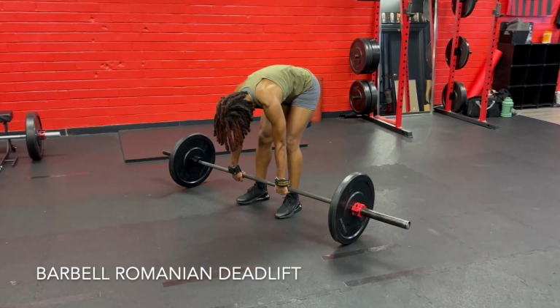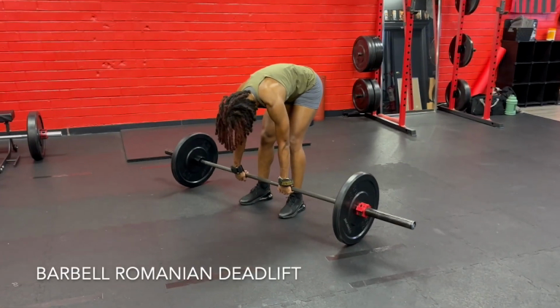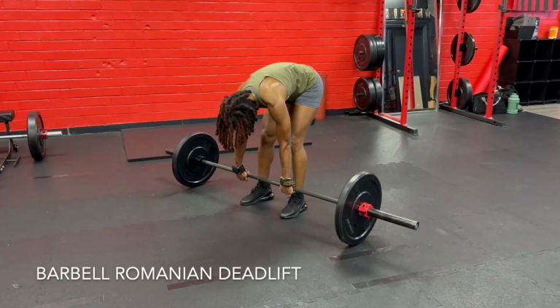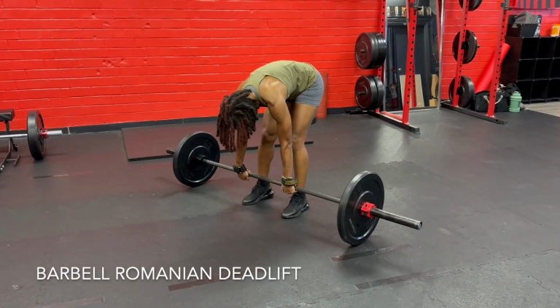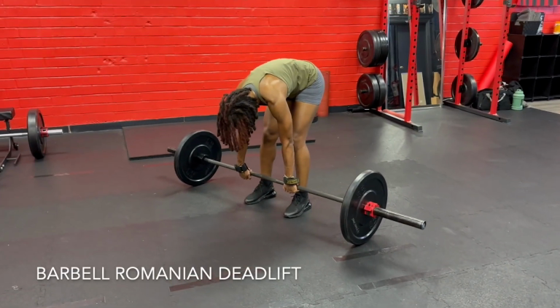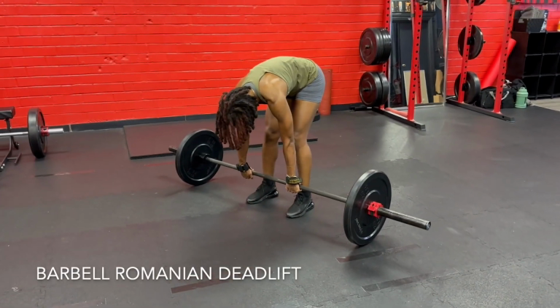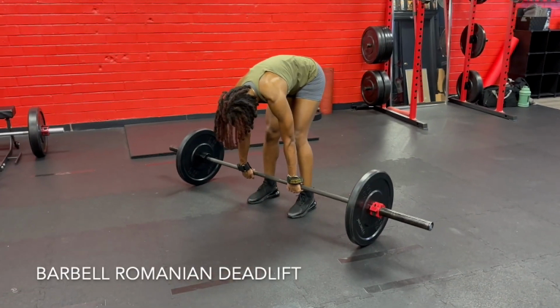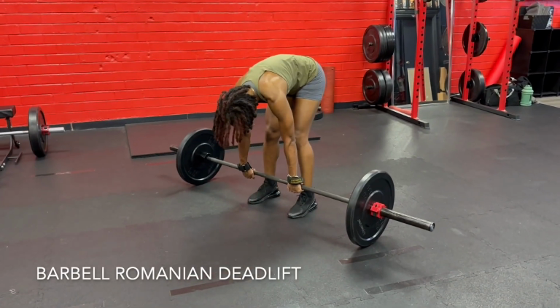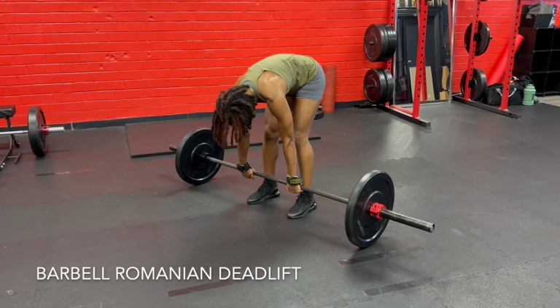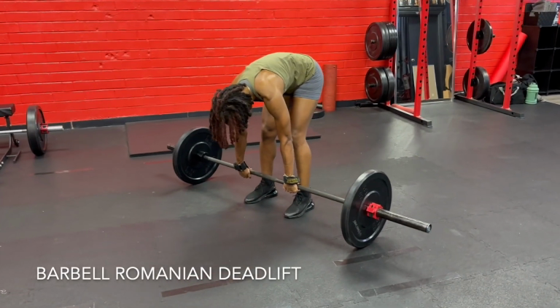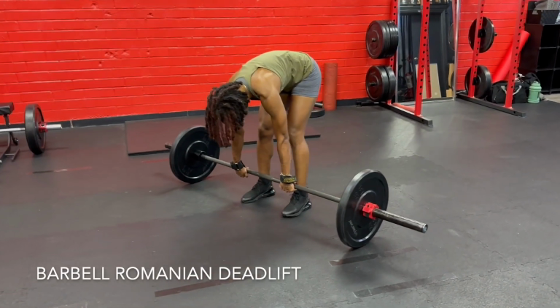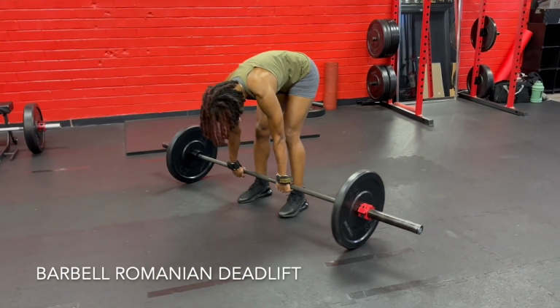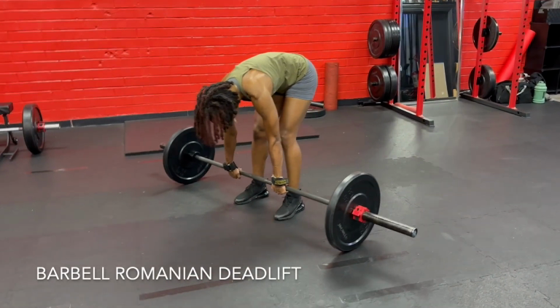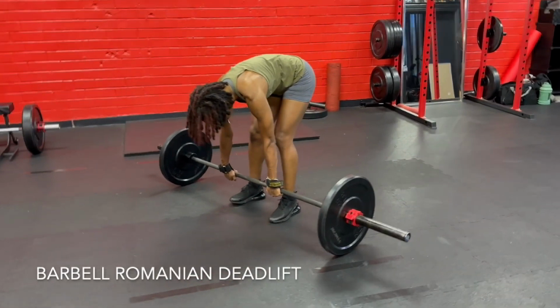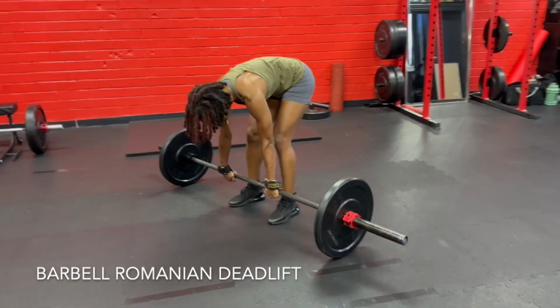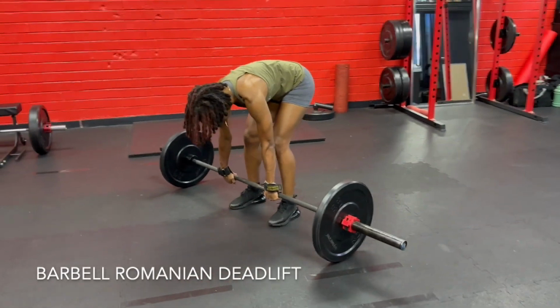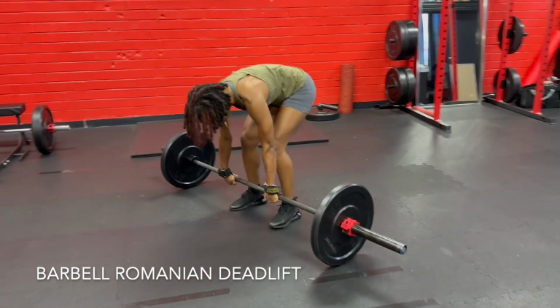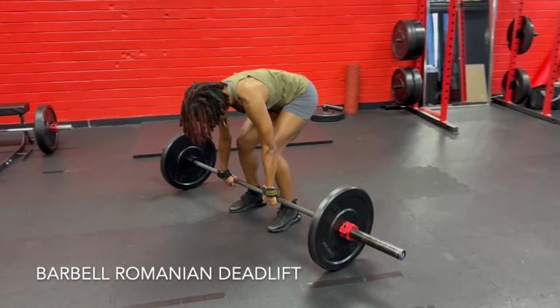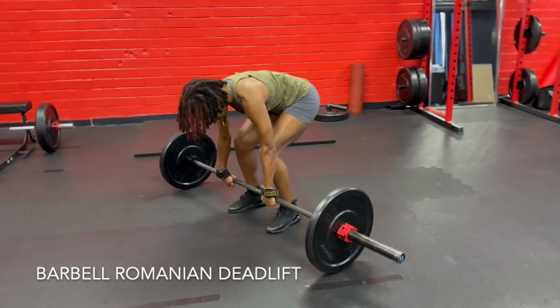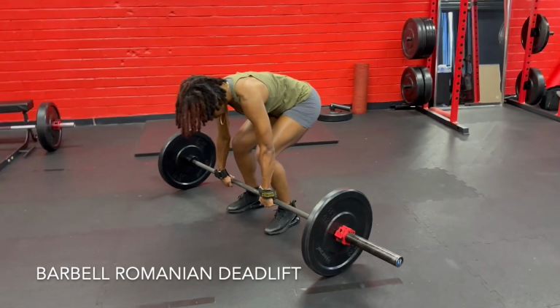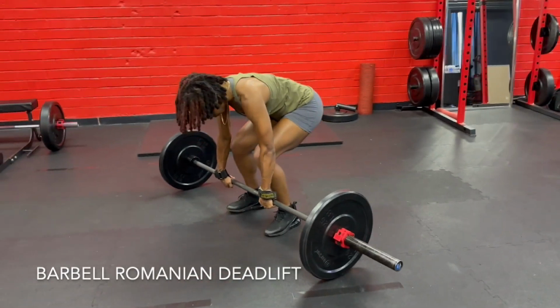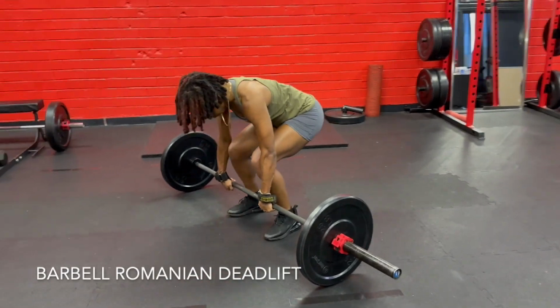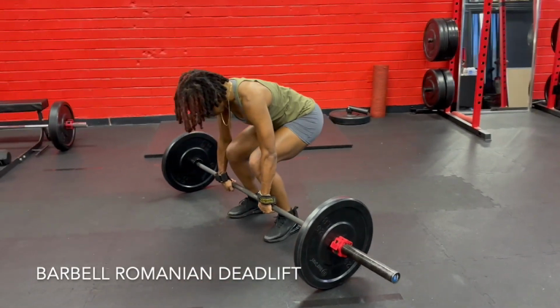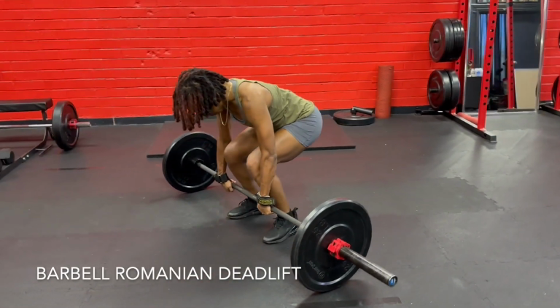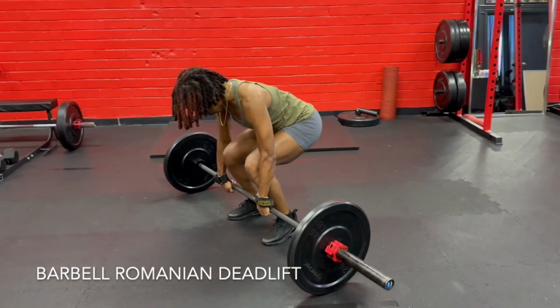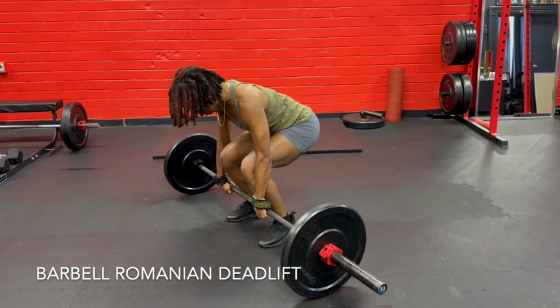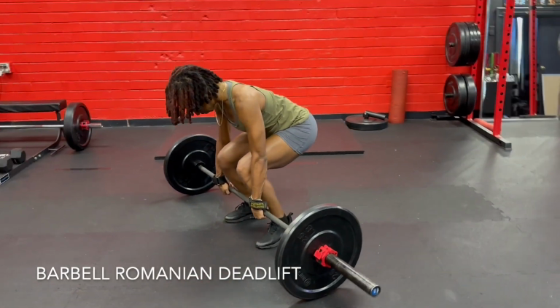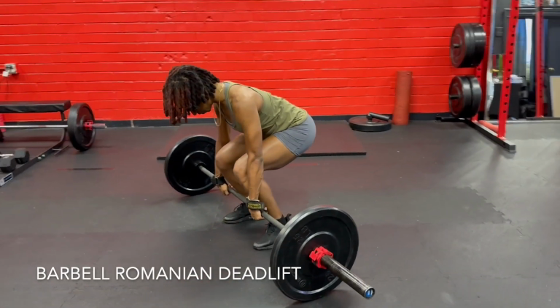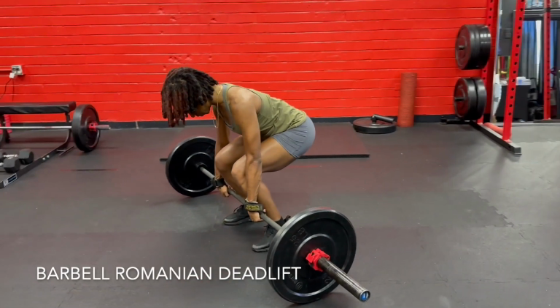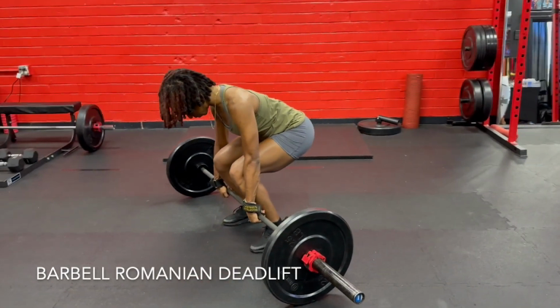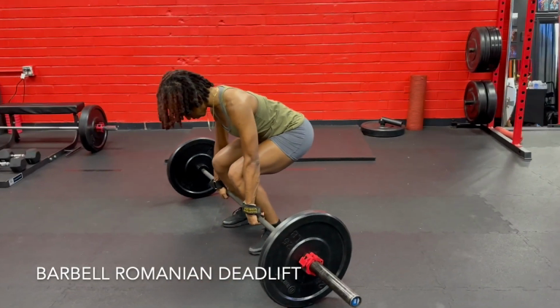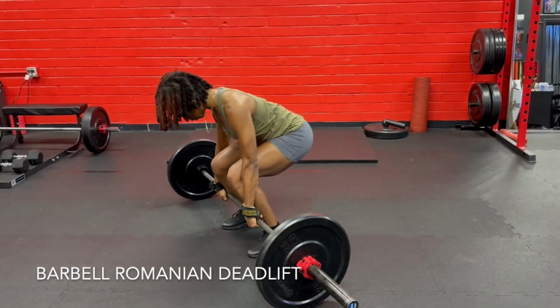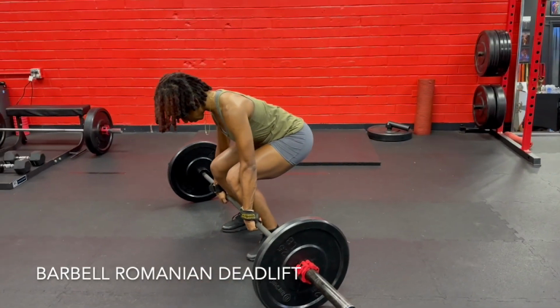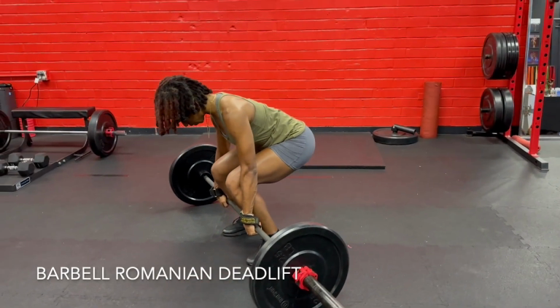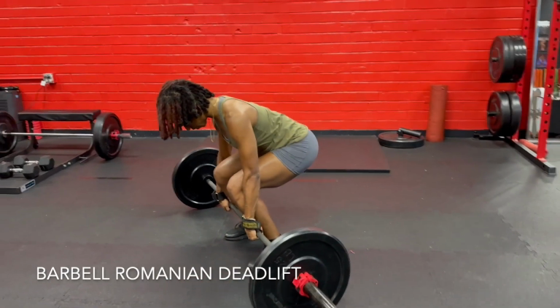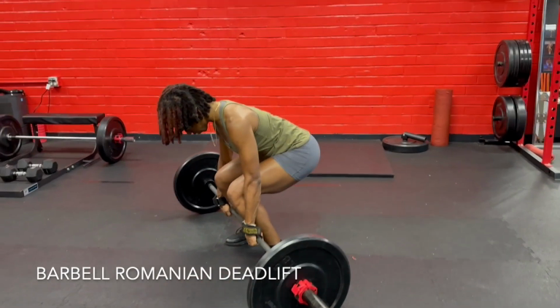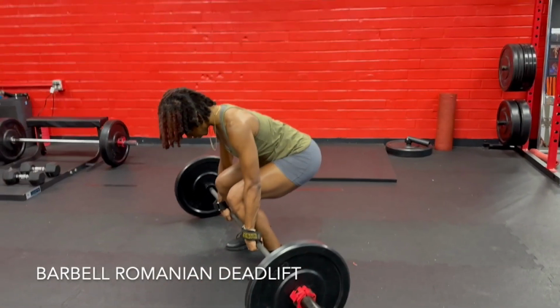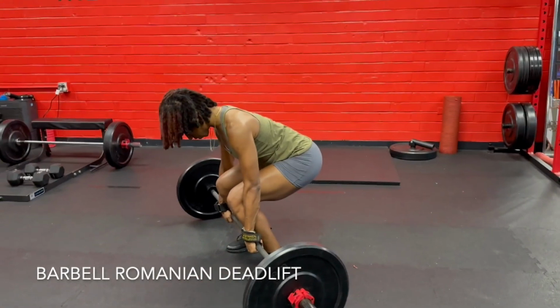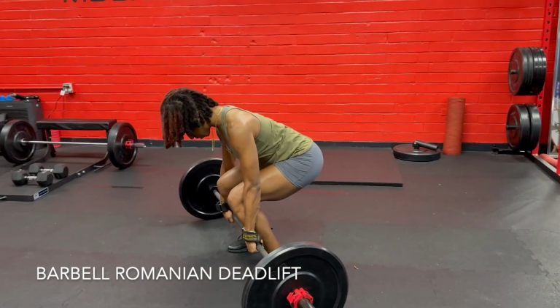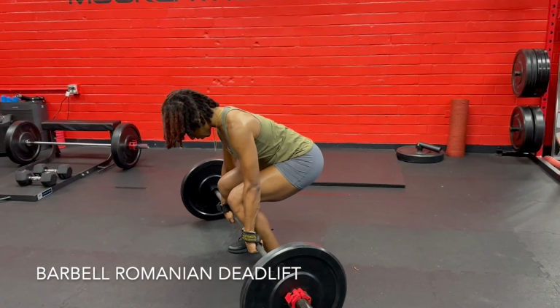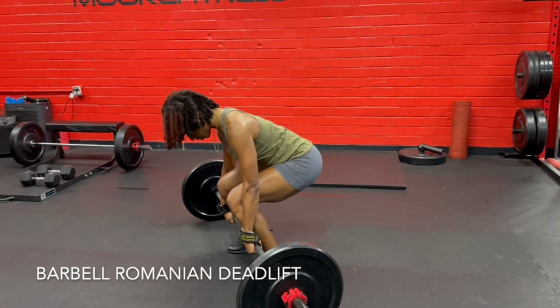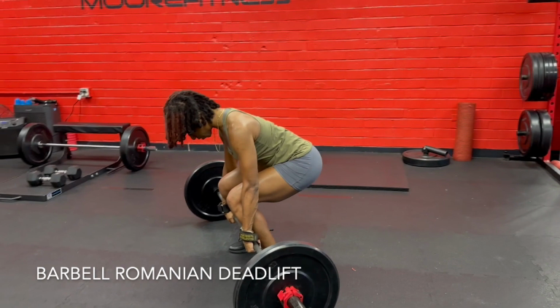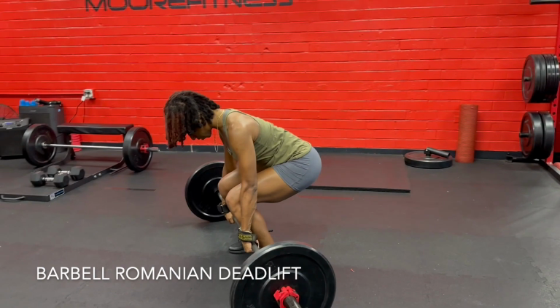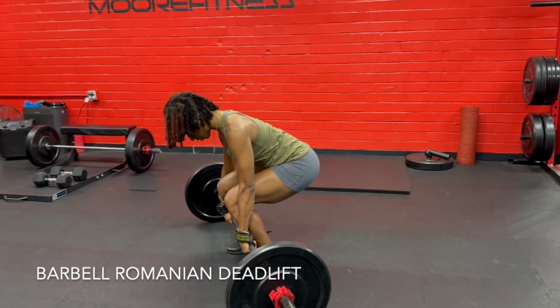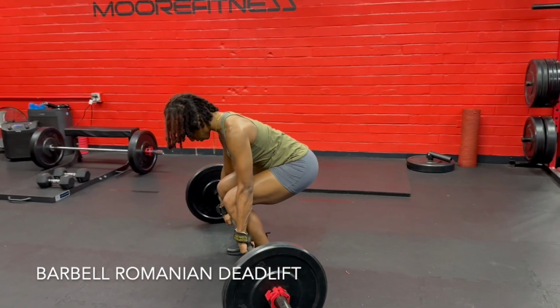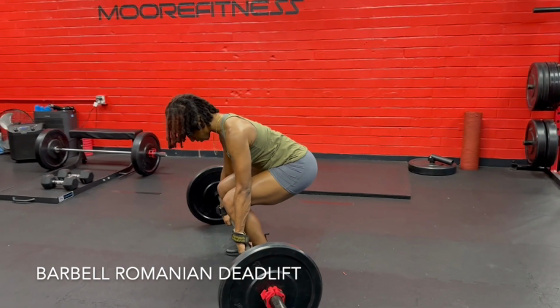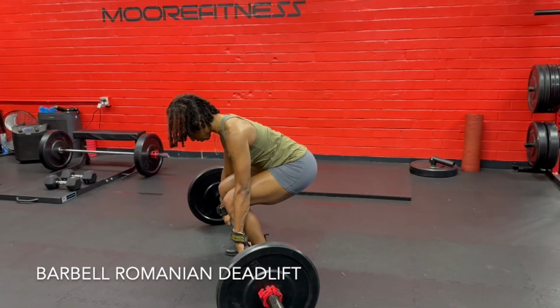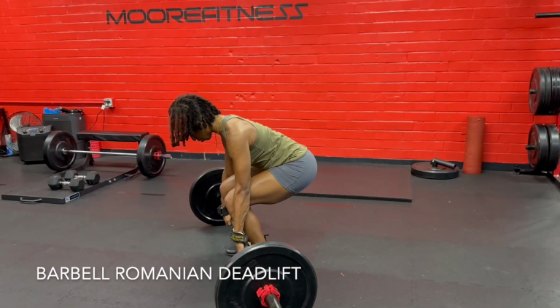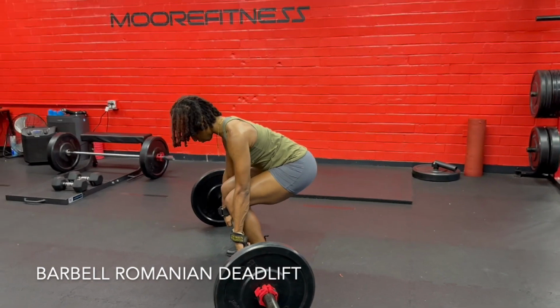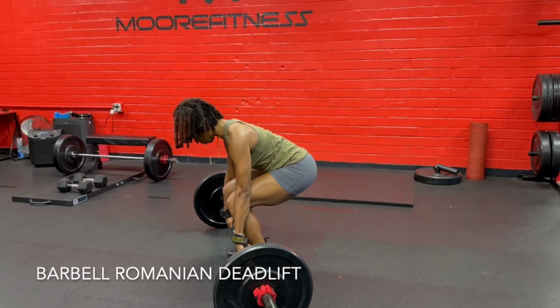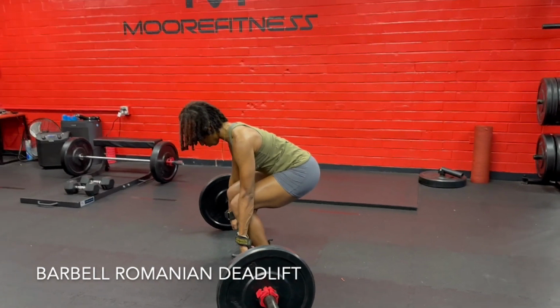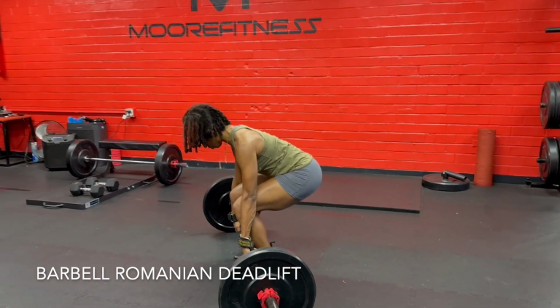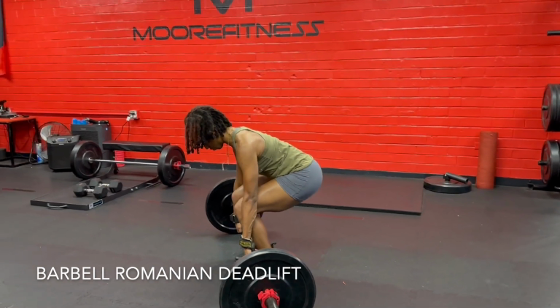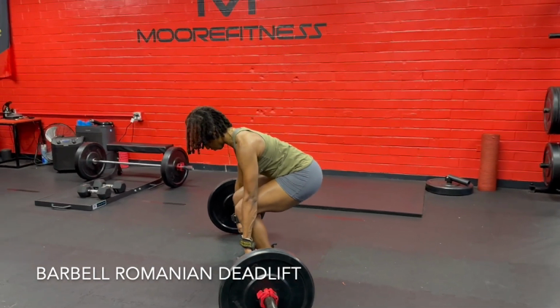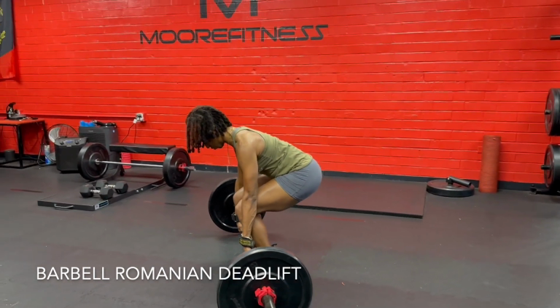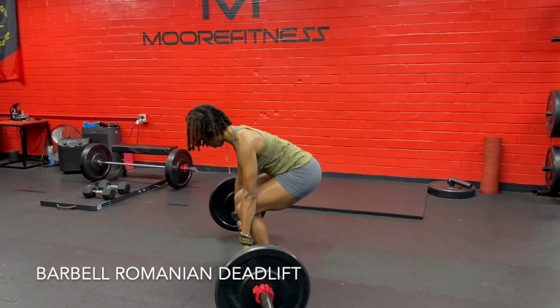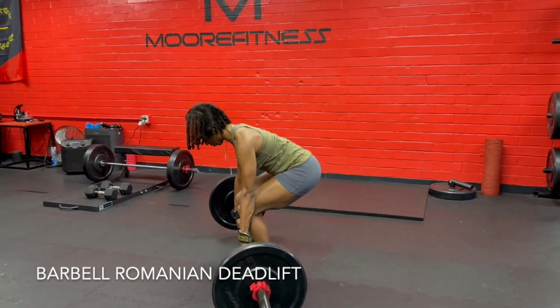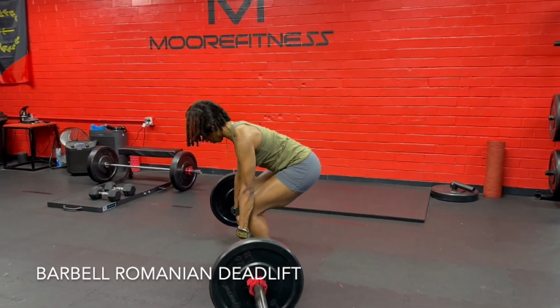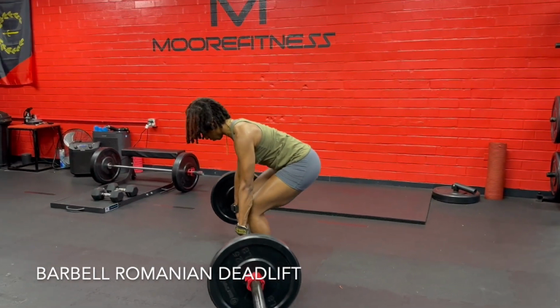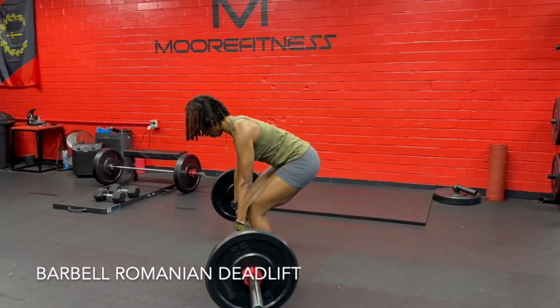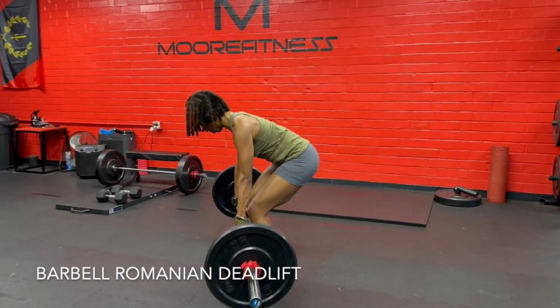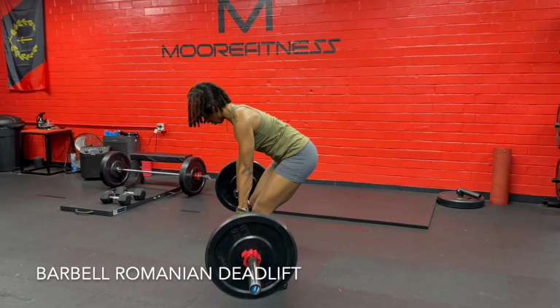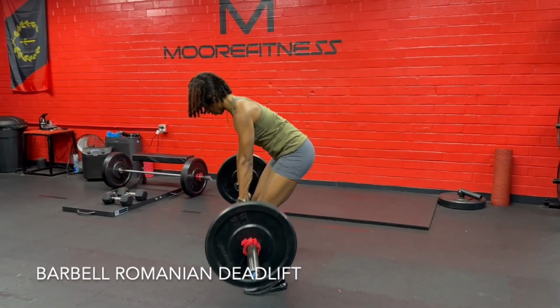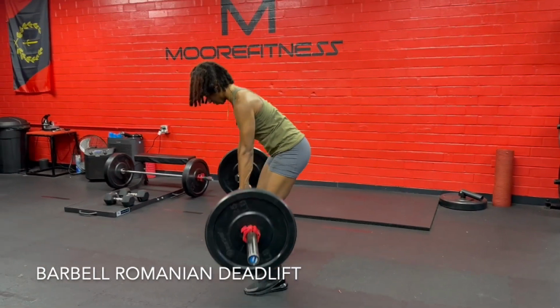Barbell Romanian deadlift. Deadlift the bar up — we'll start from the top.